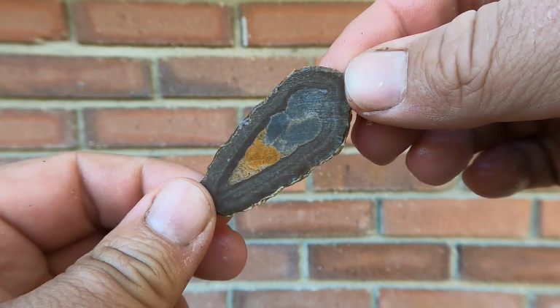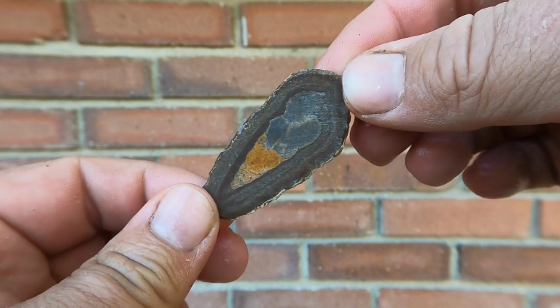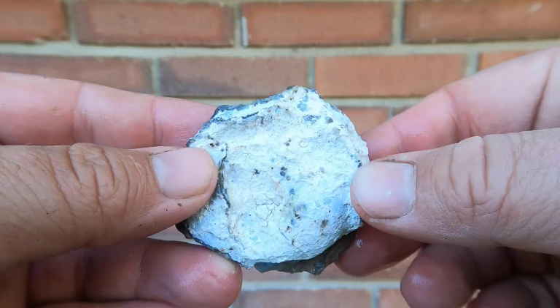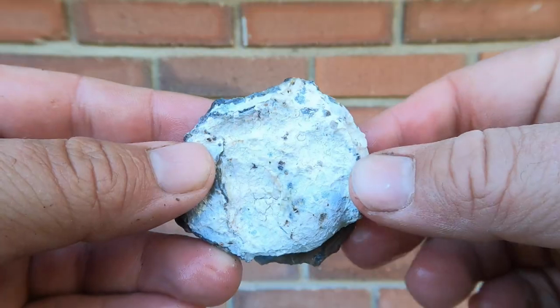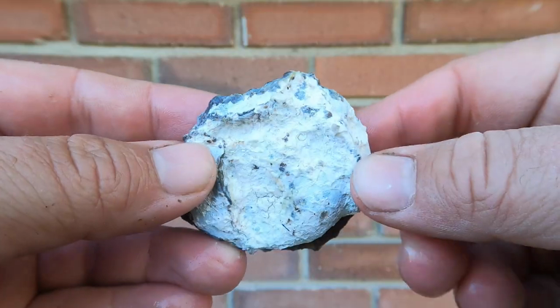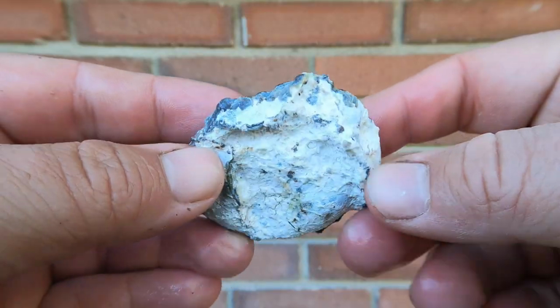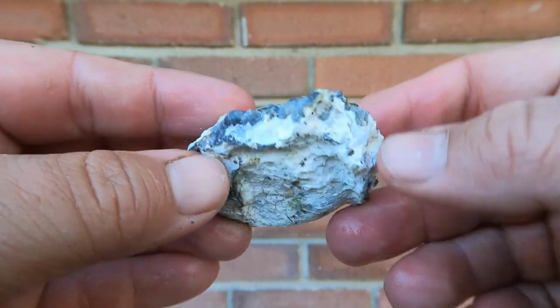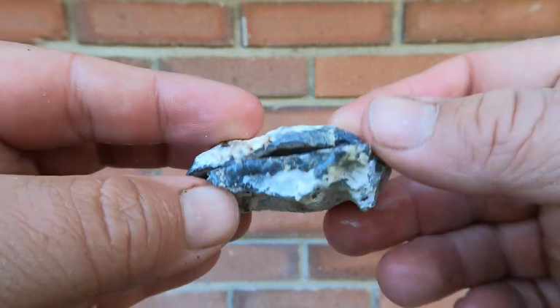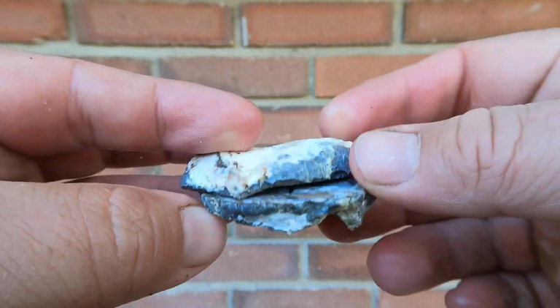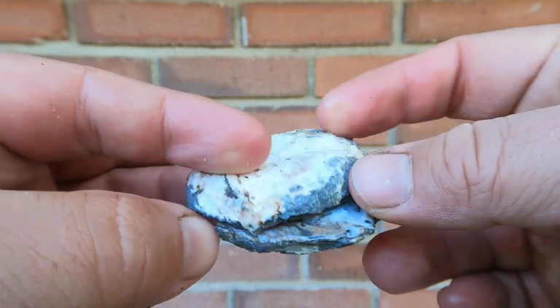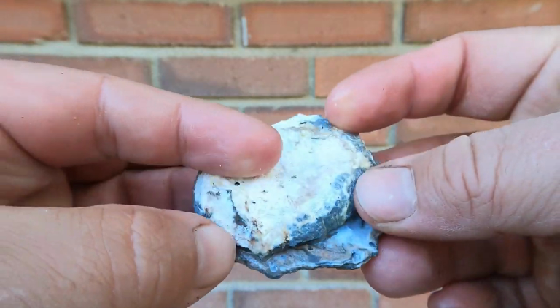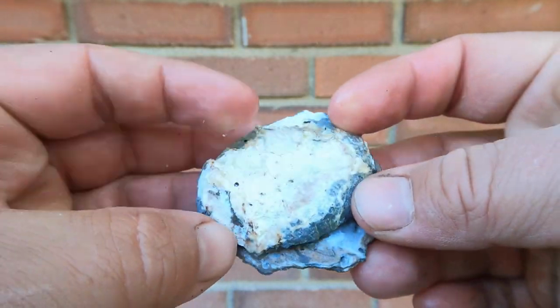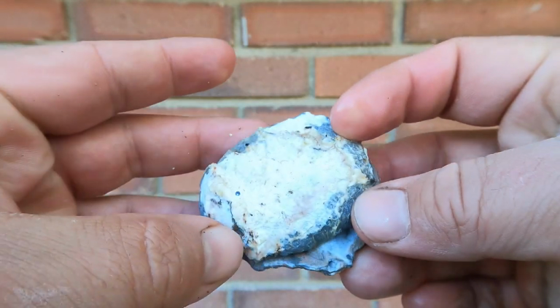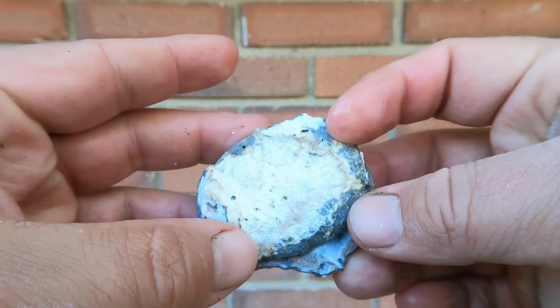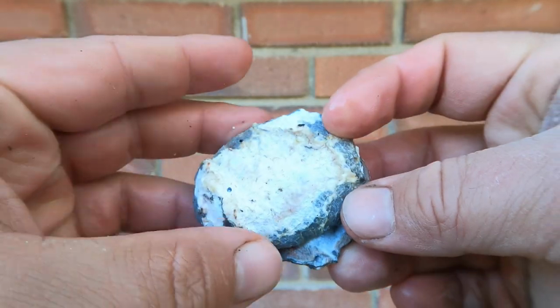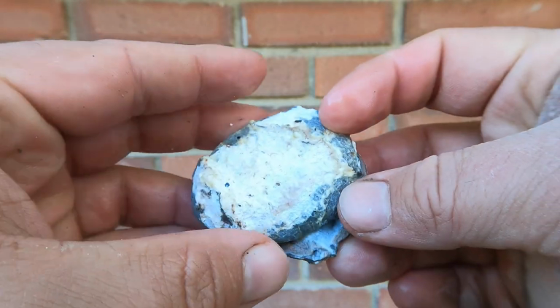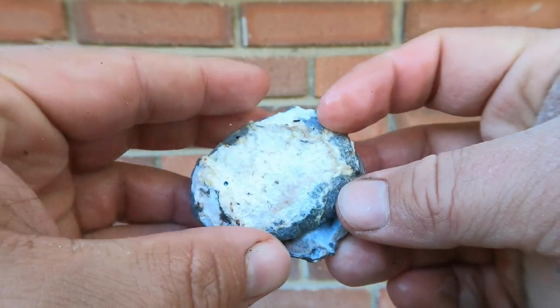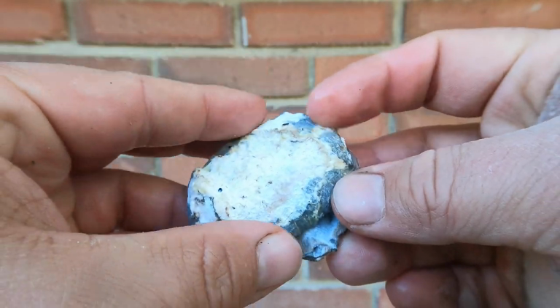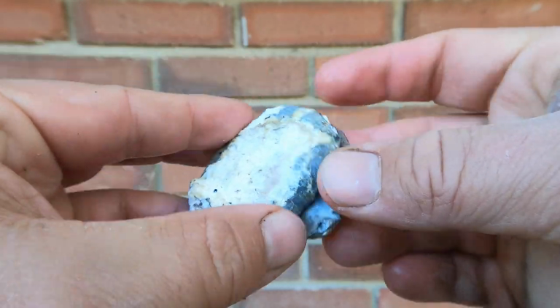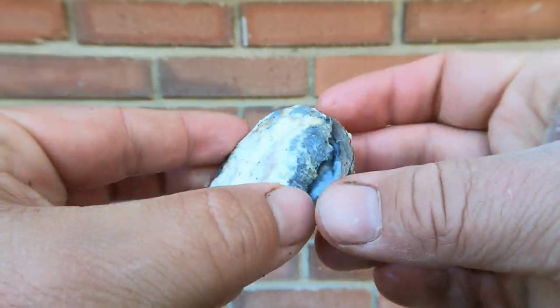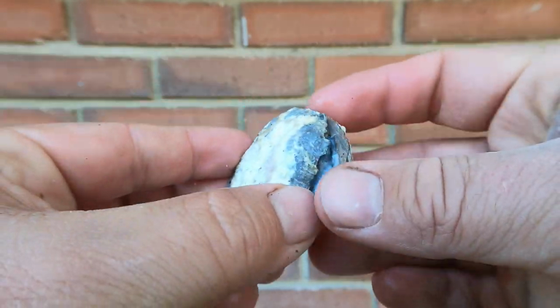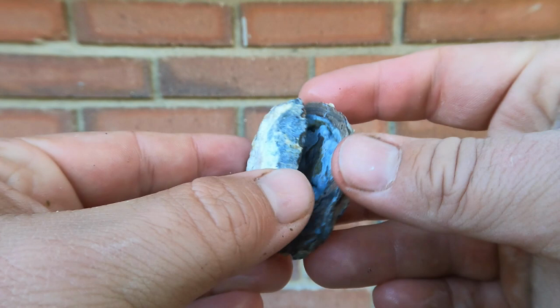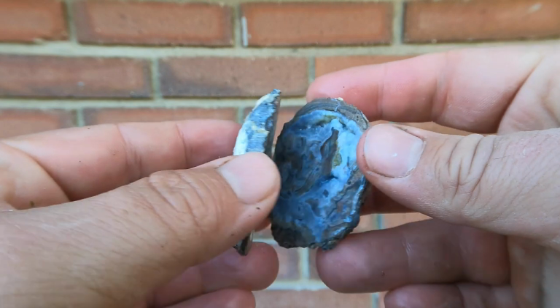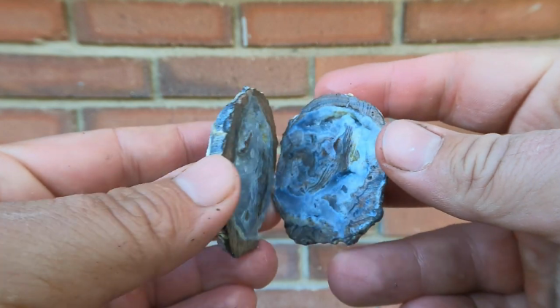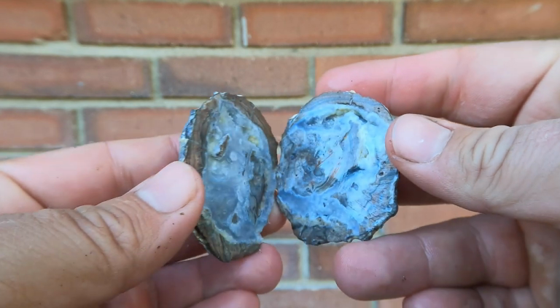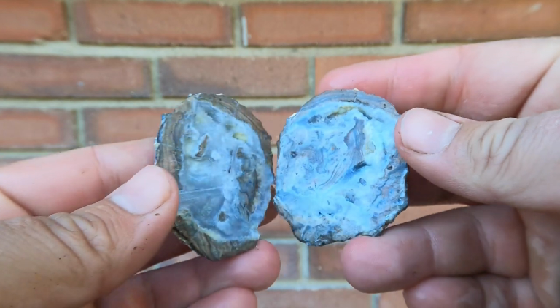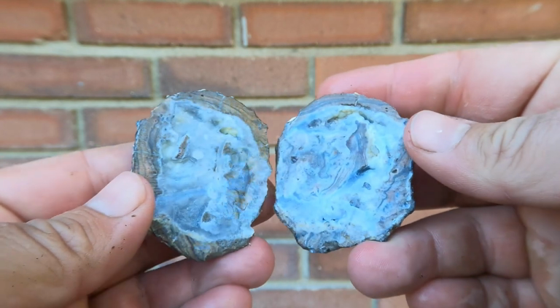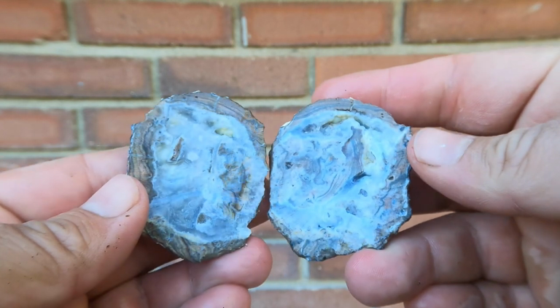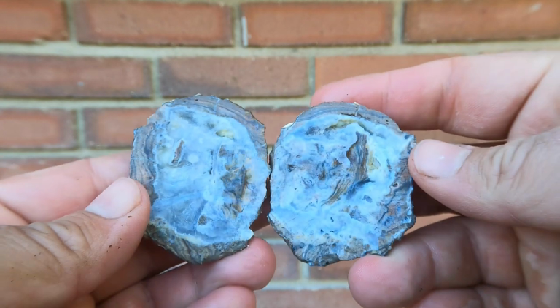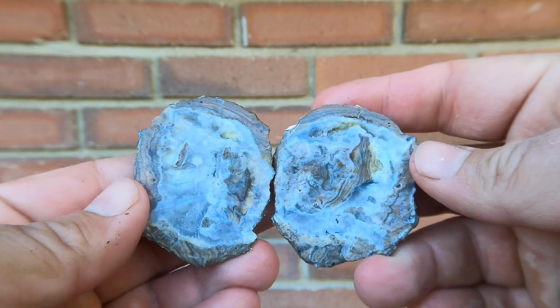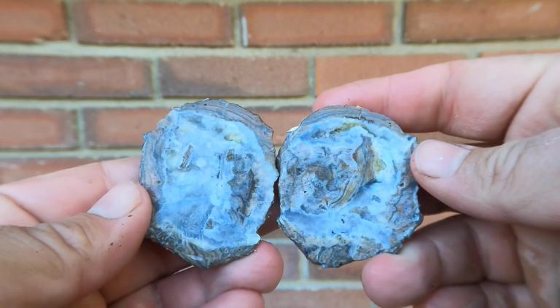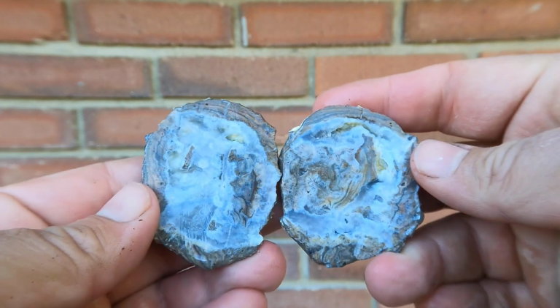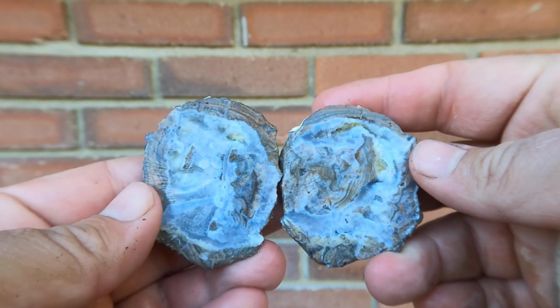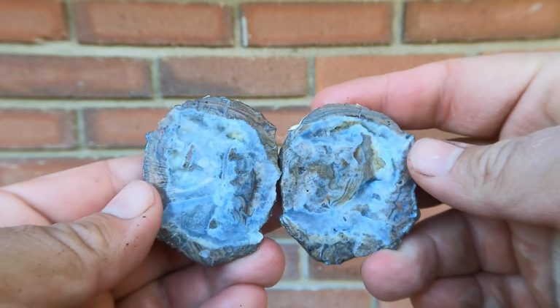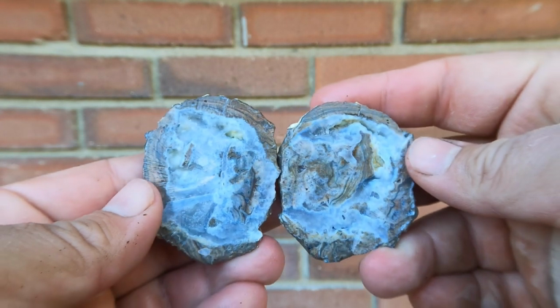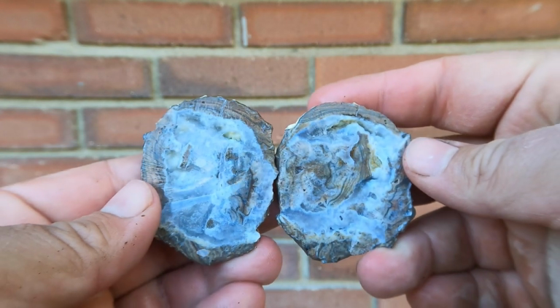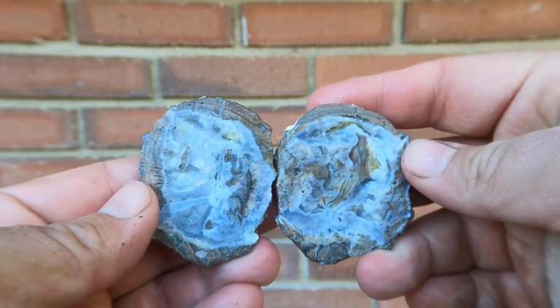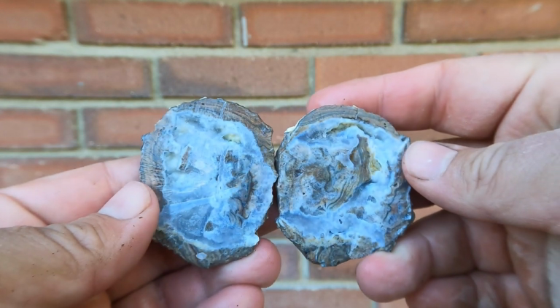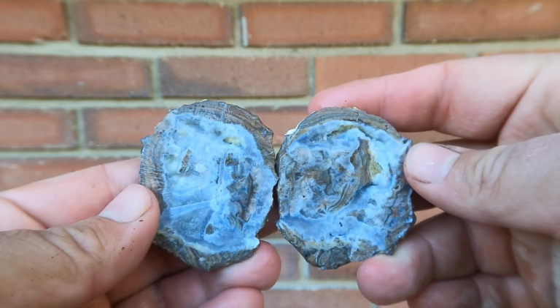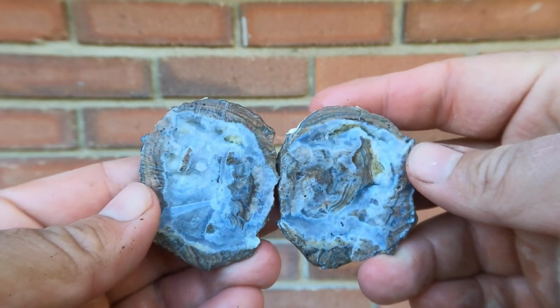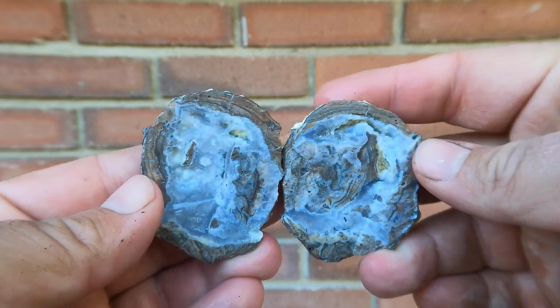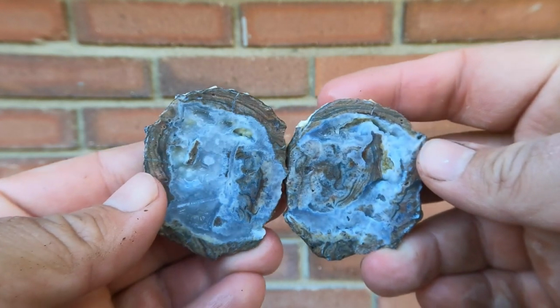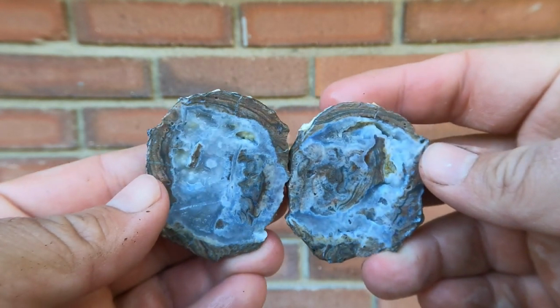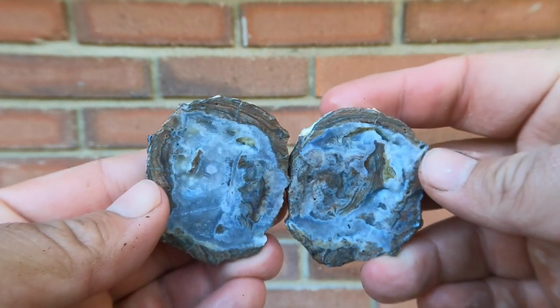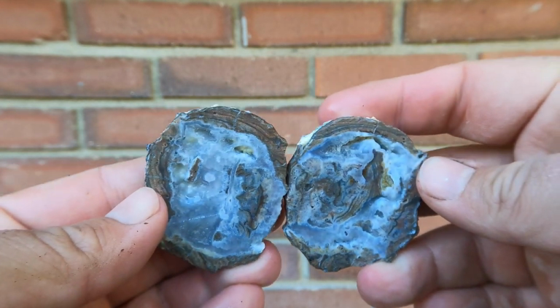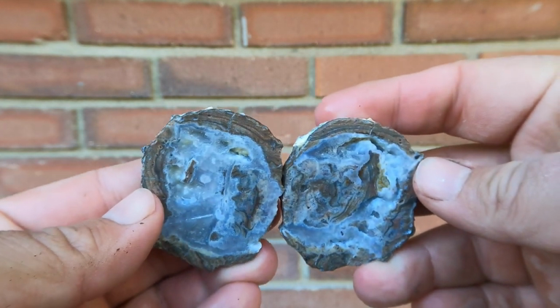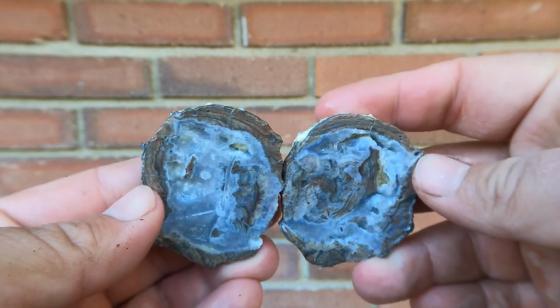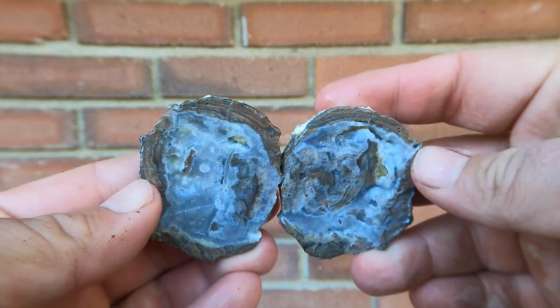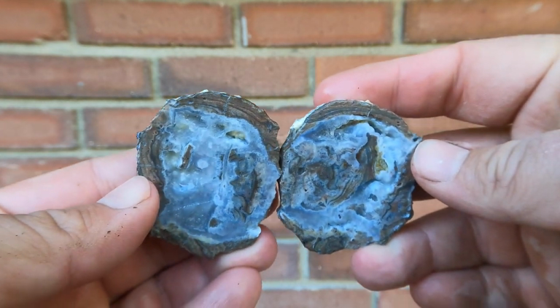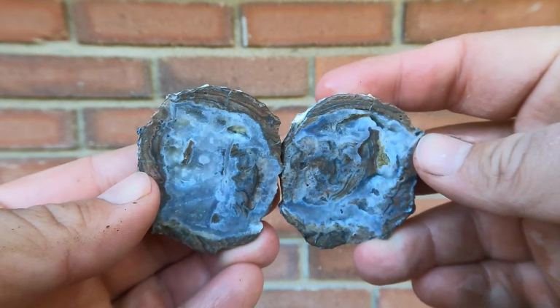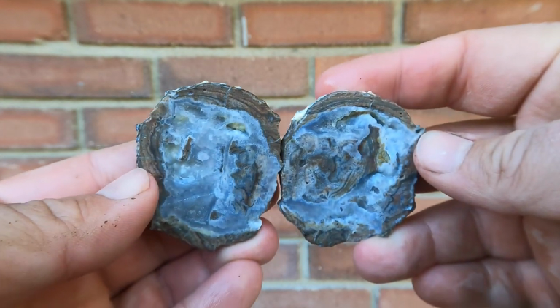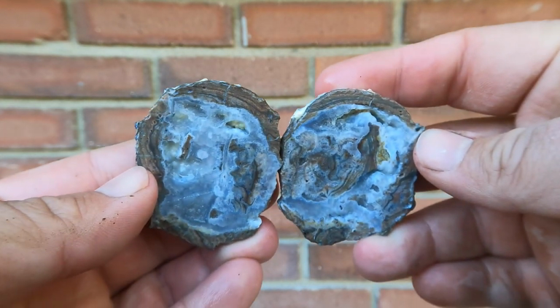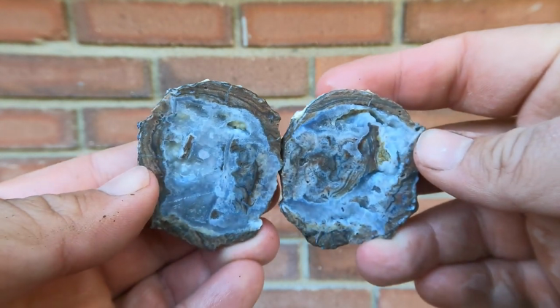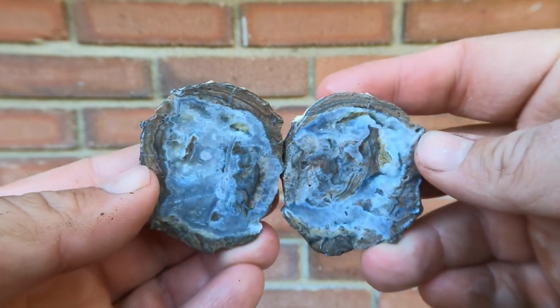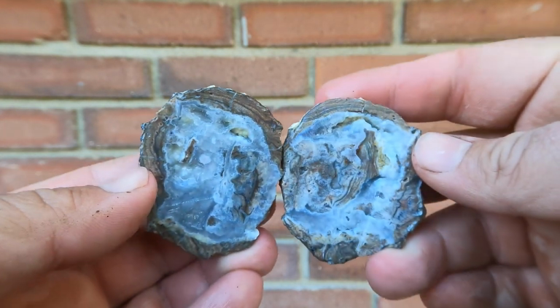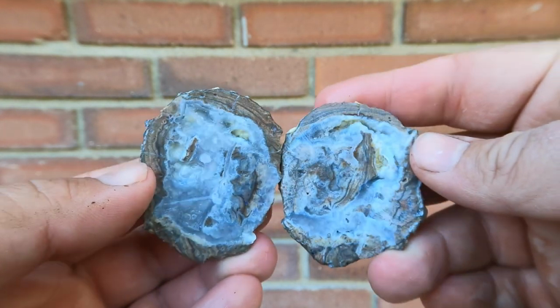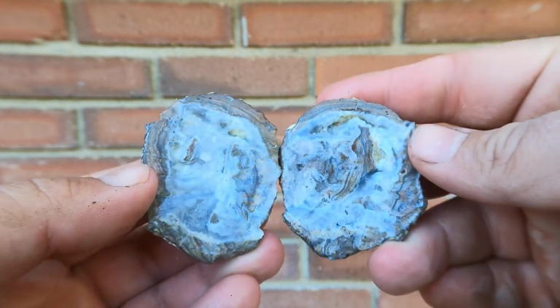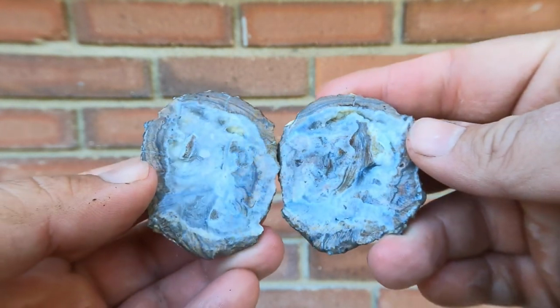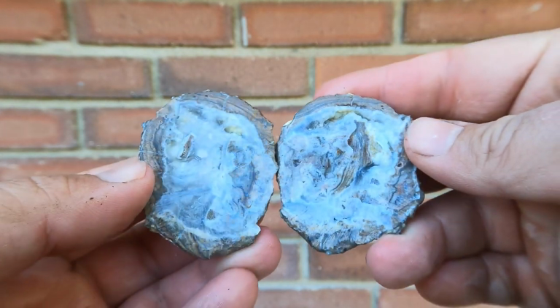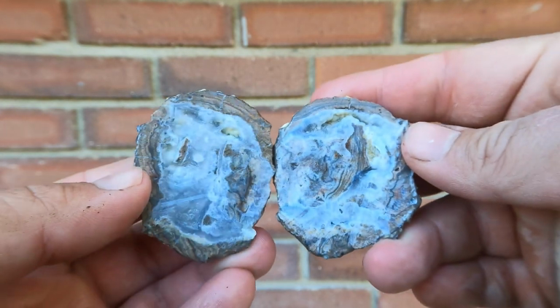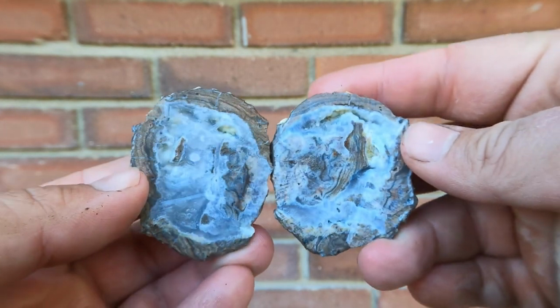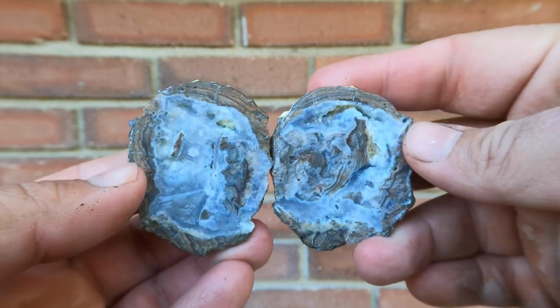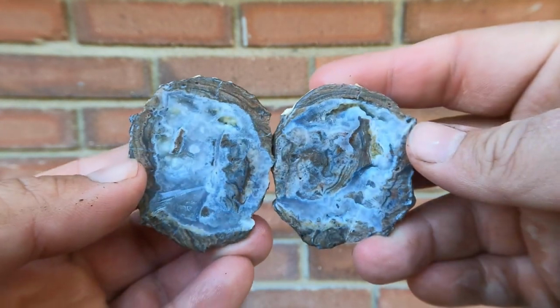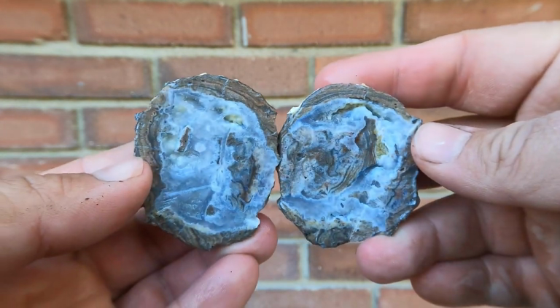Got a nice flat dugway geode here. Like it.